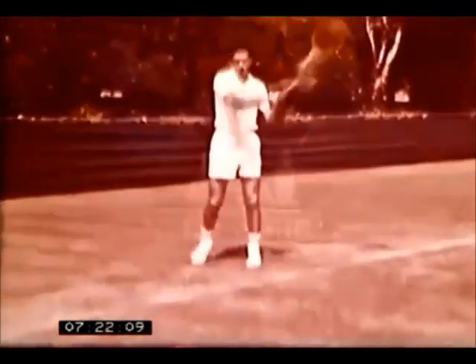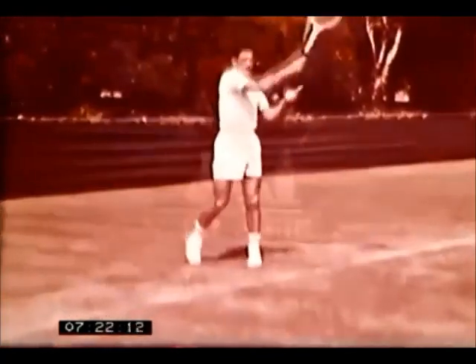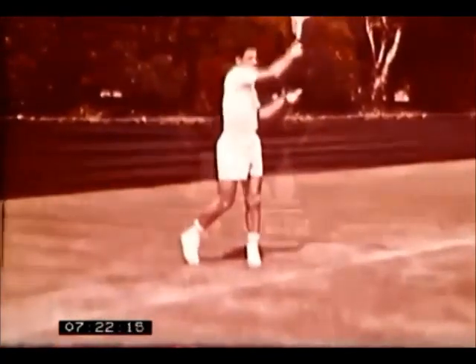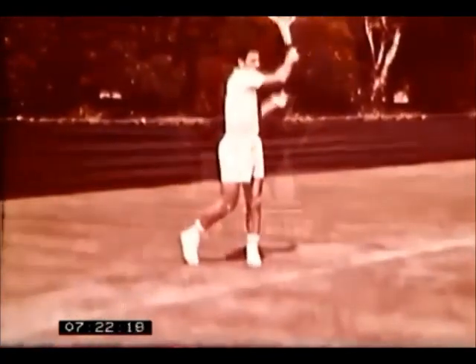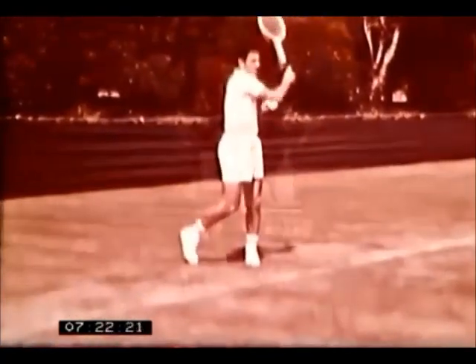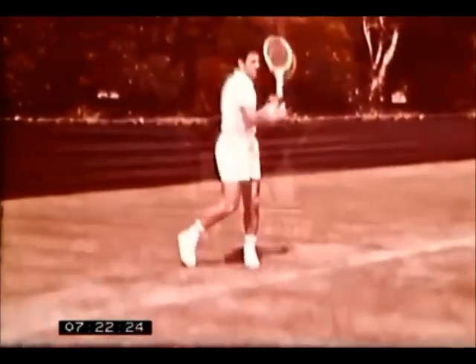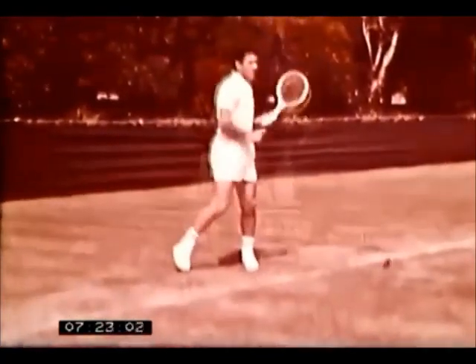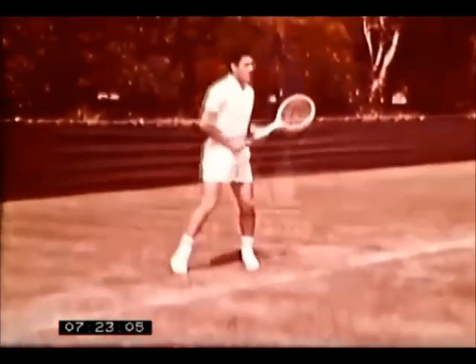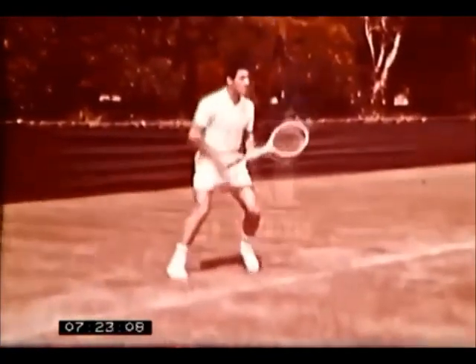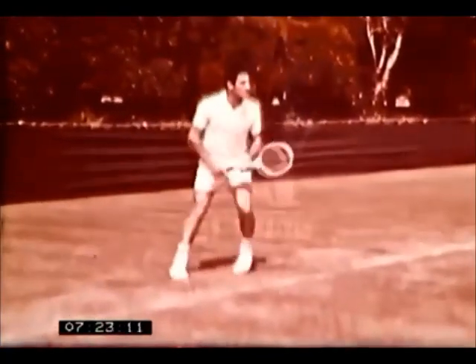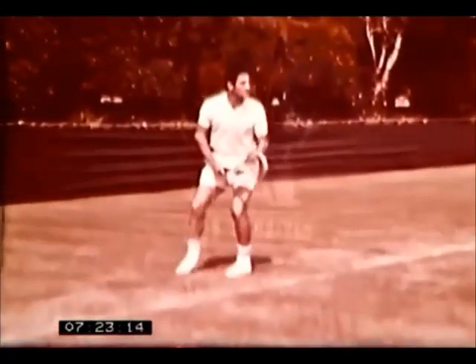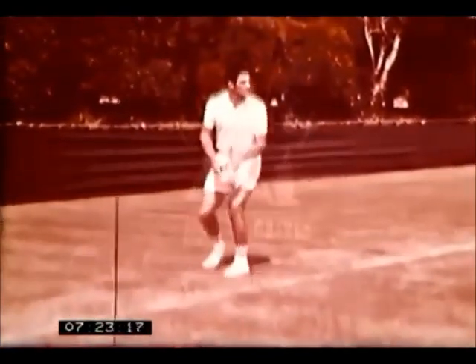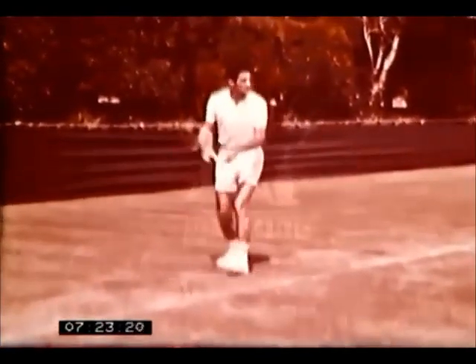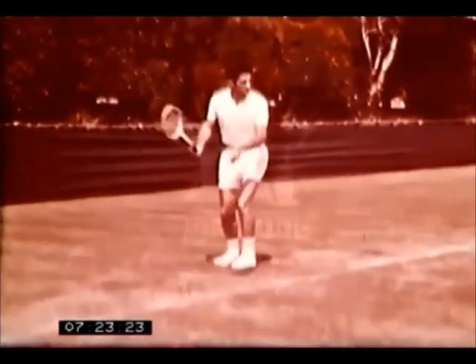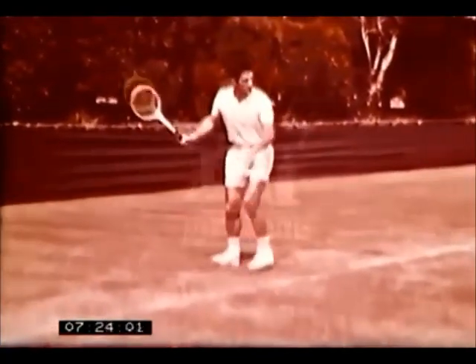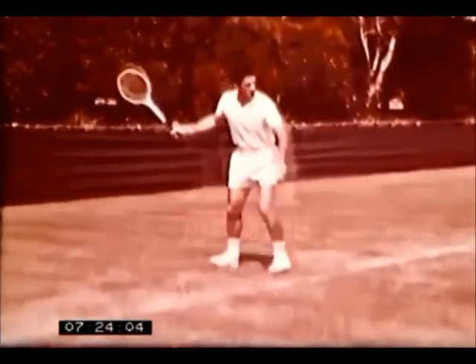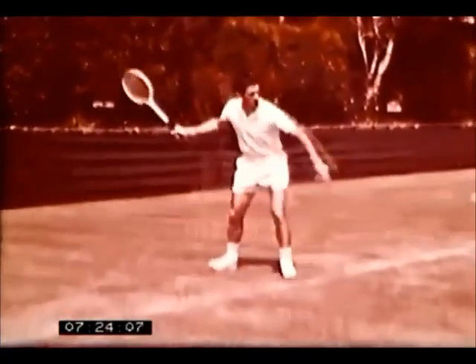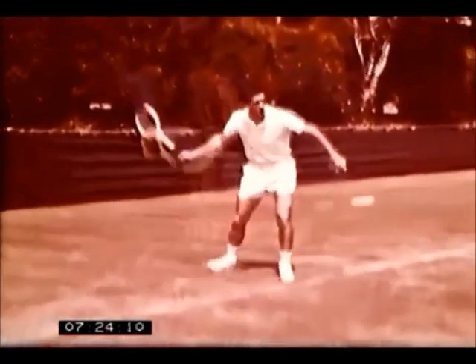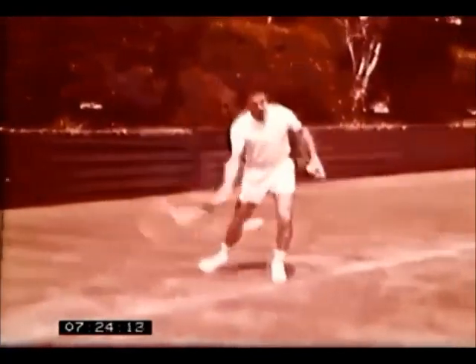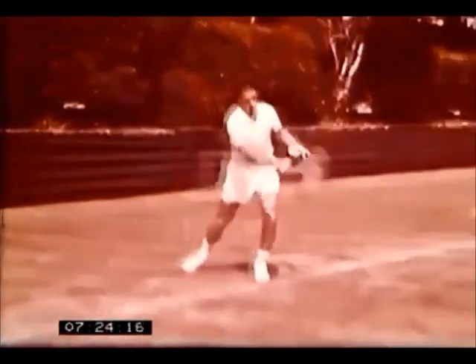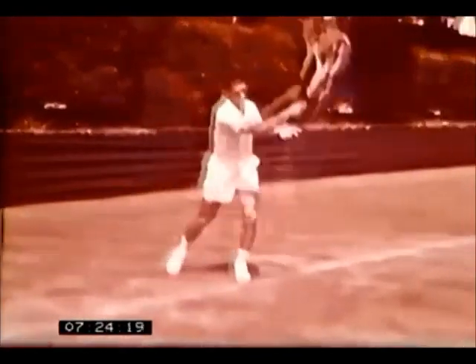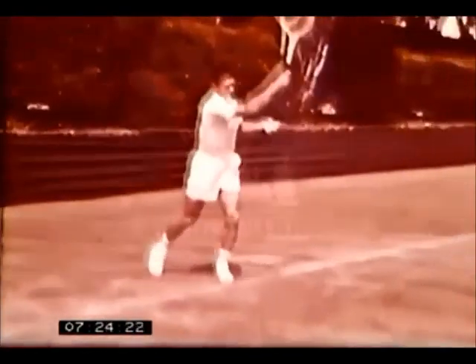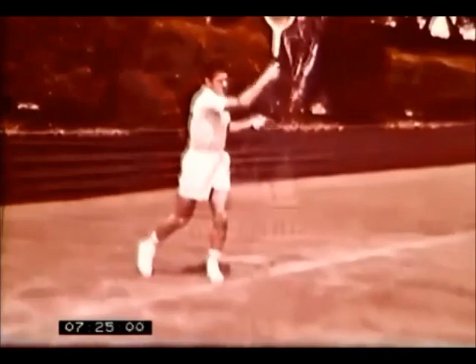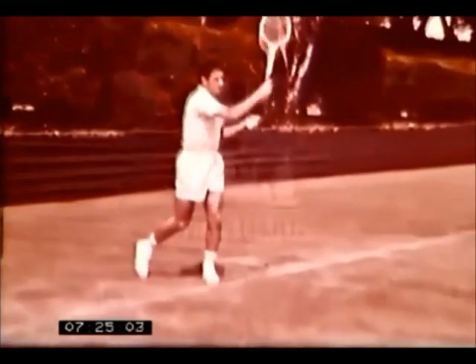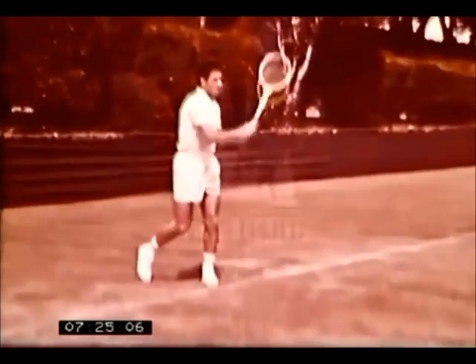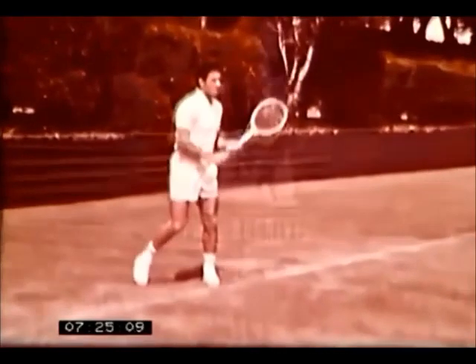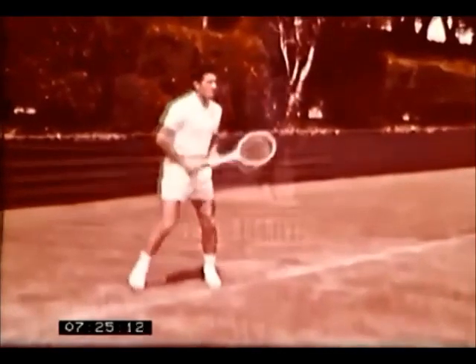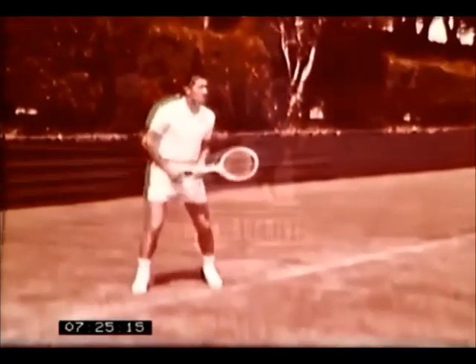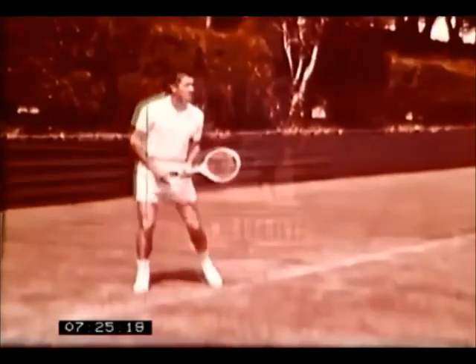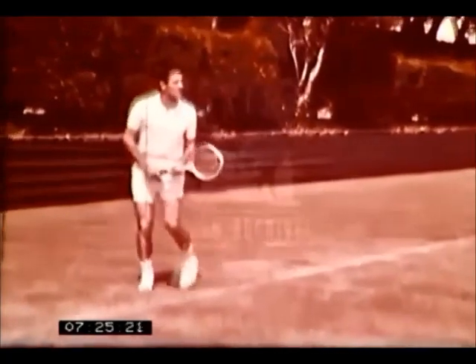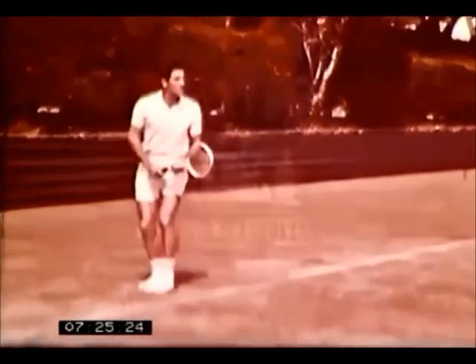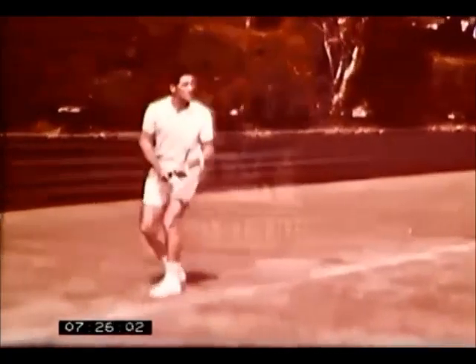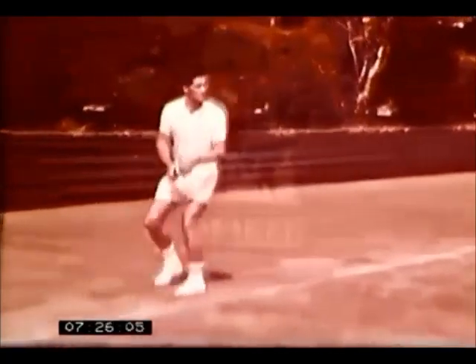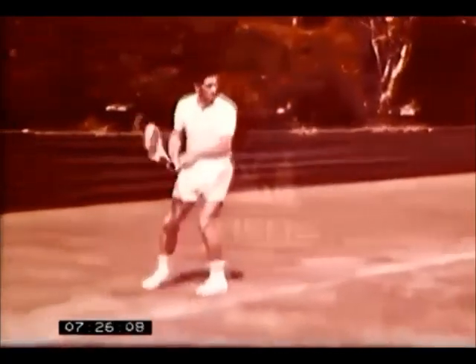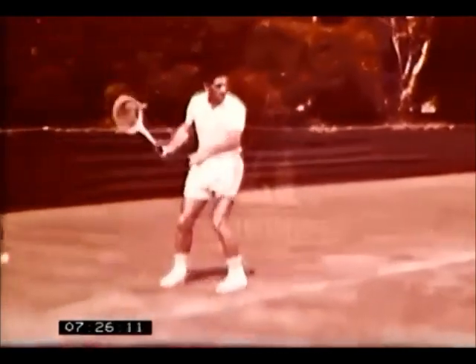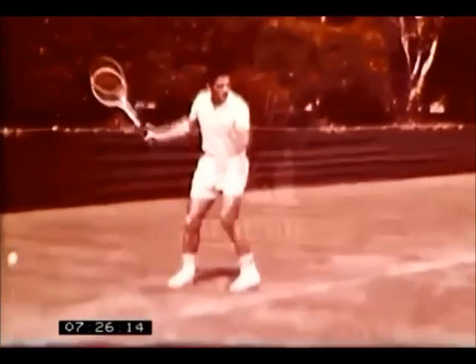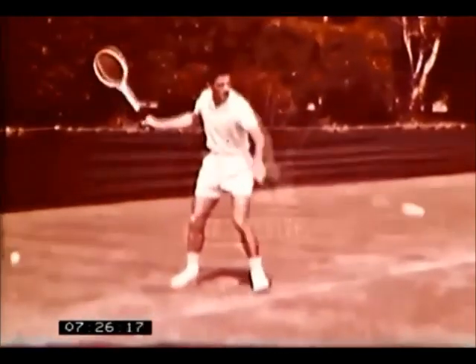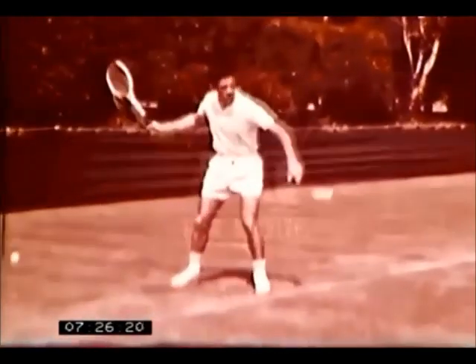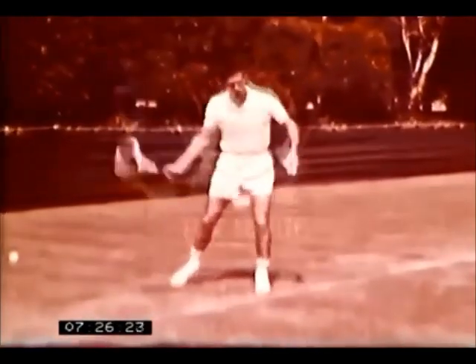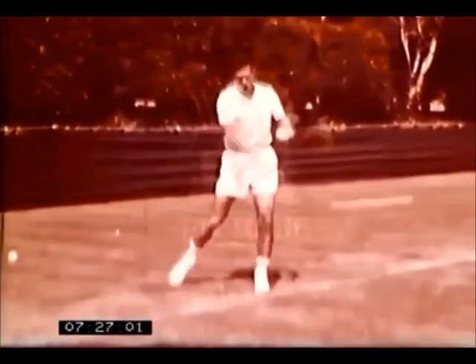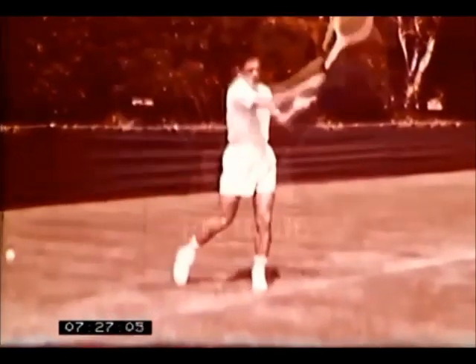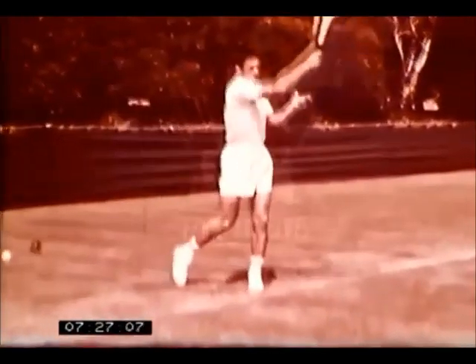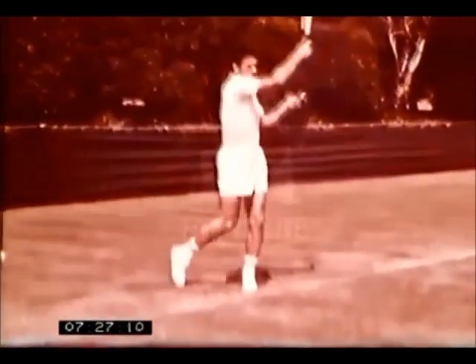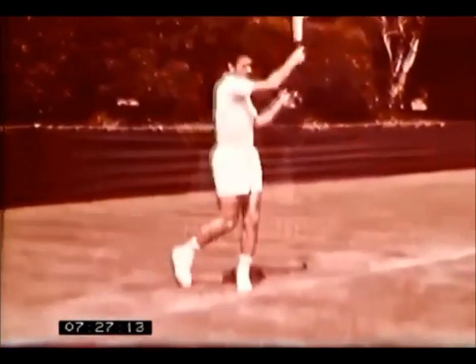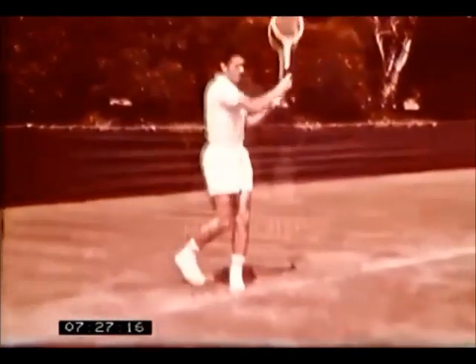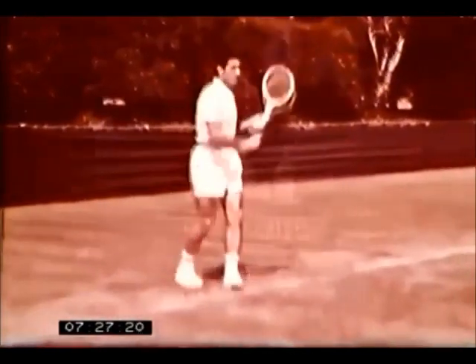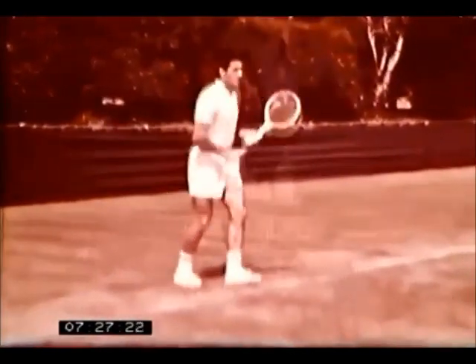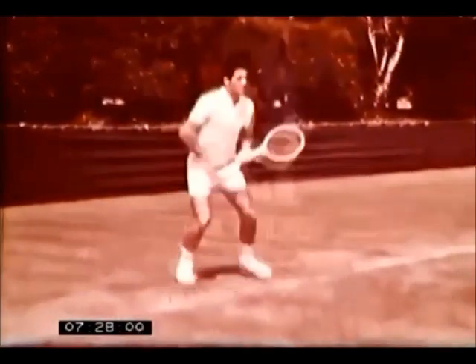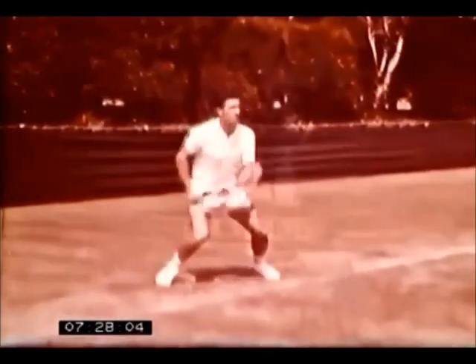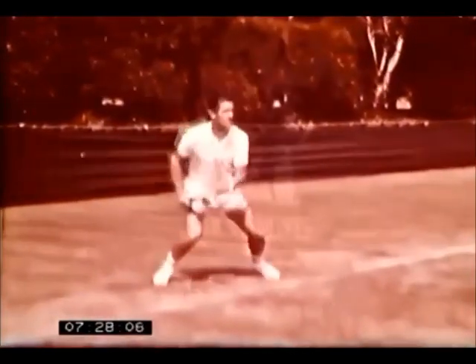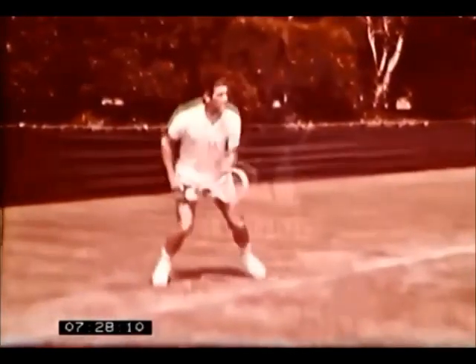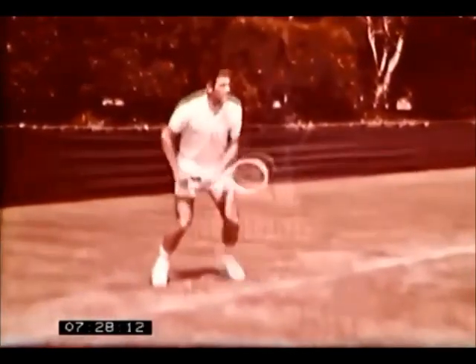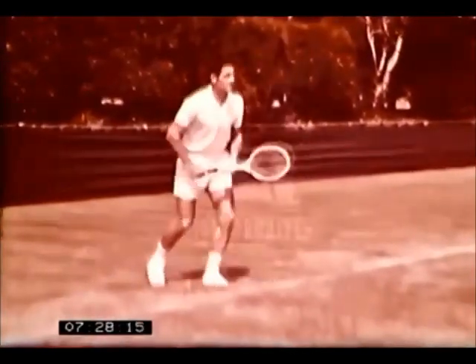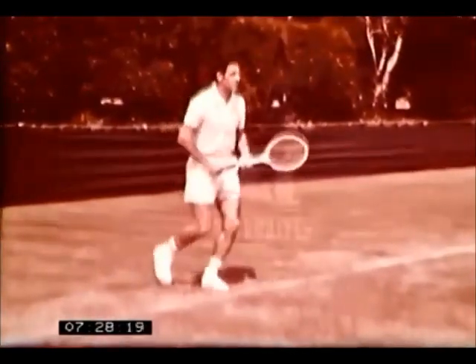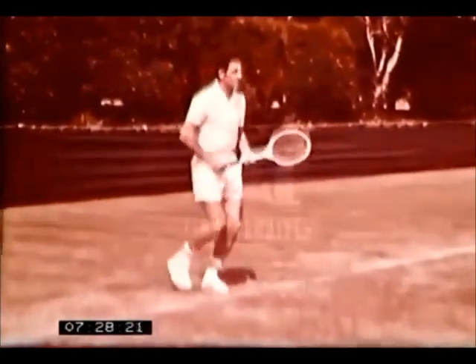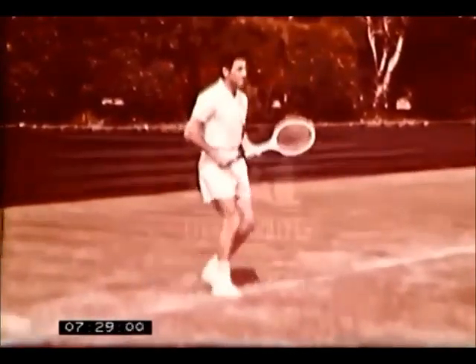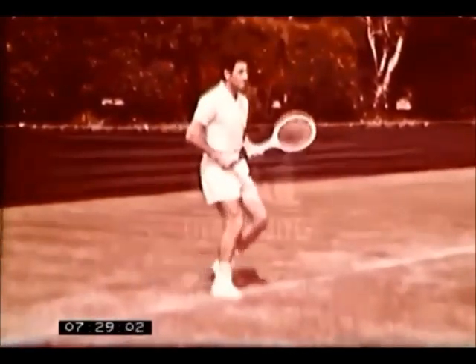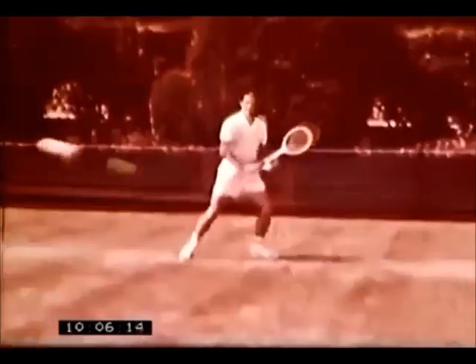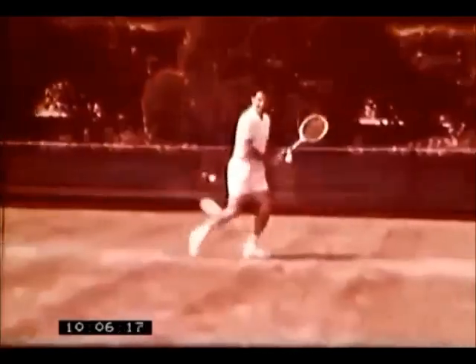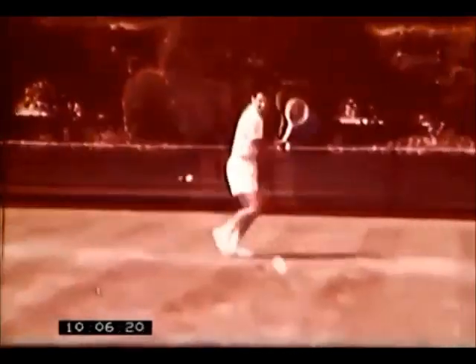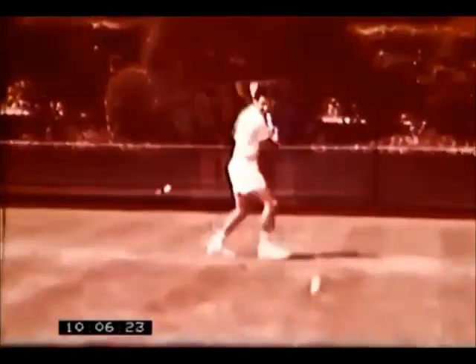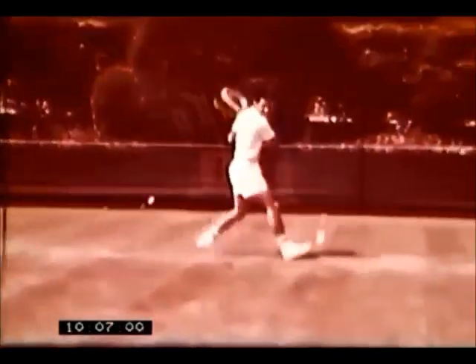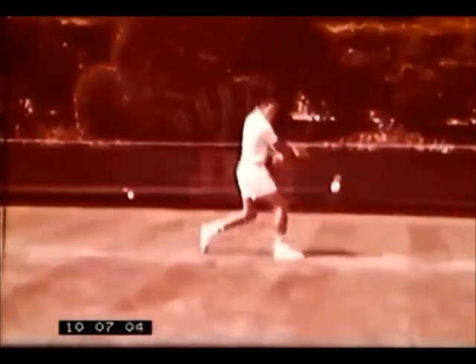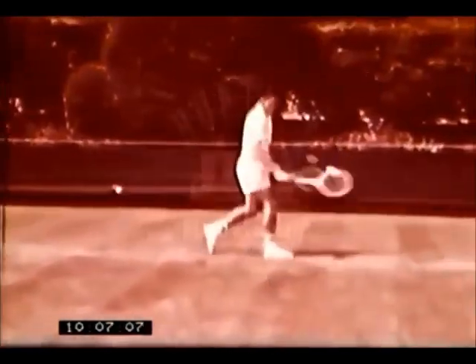In between each stroke, he rests his racket in the other hand, and when you're about to receive a ball, this is the best backhand.